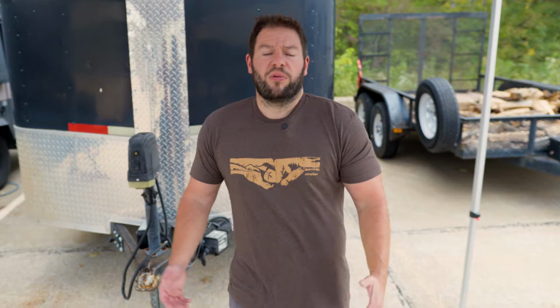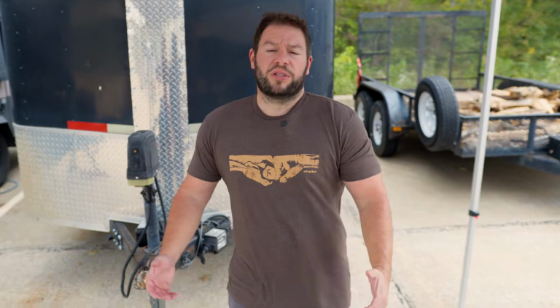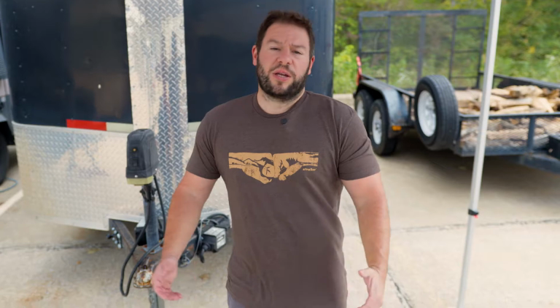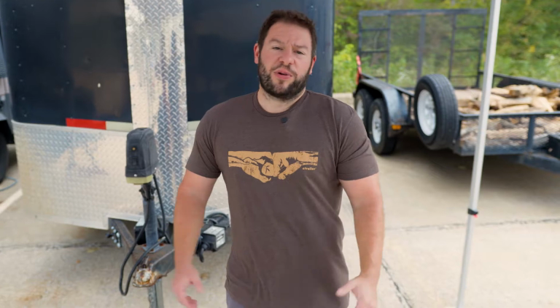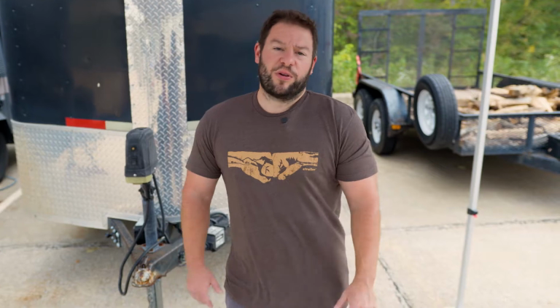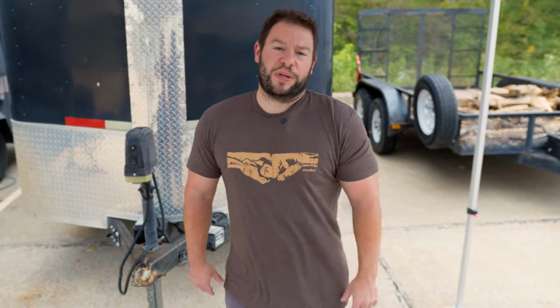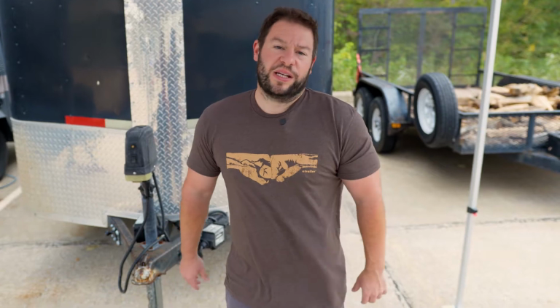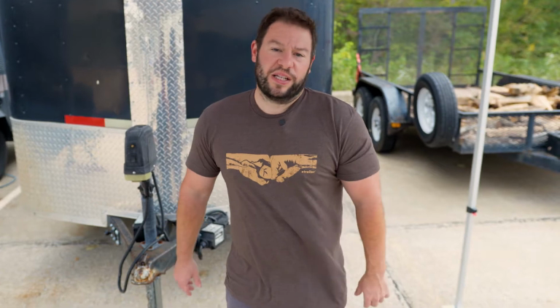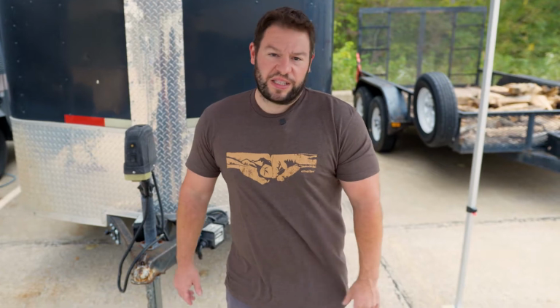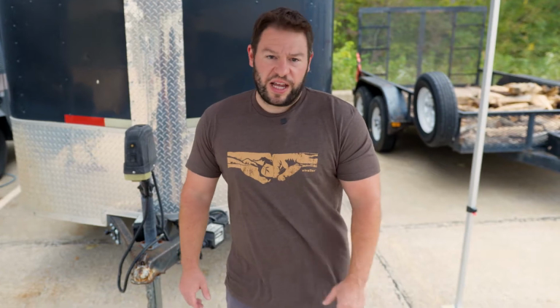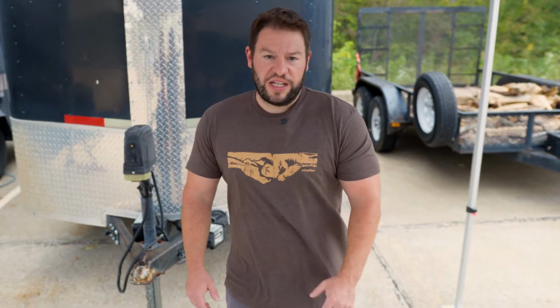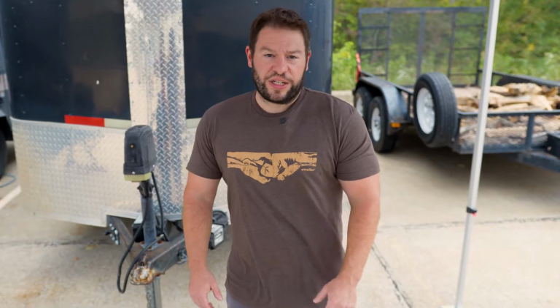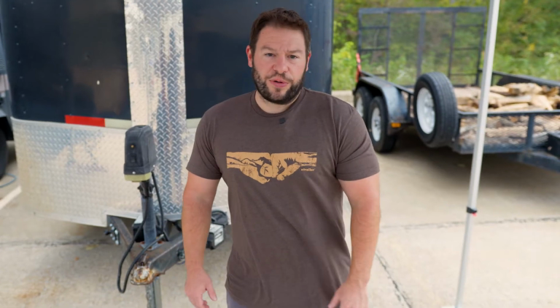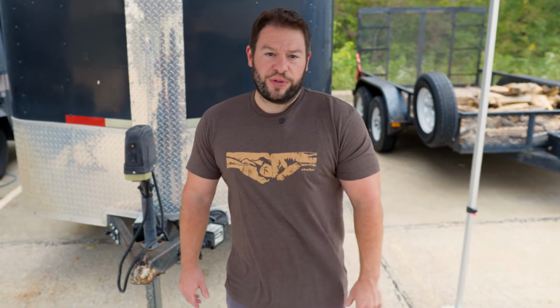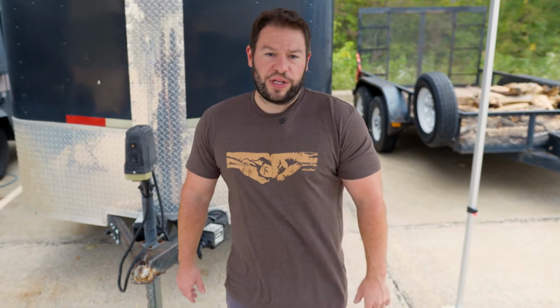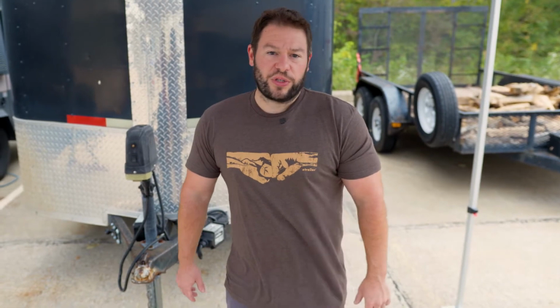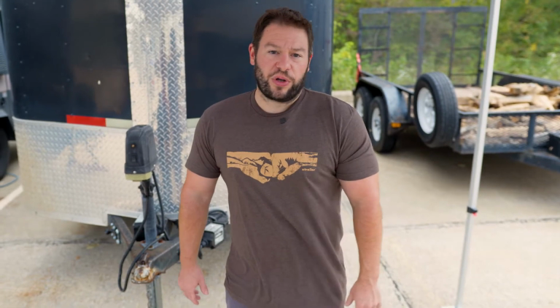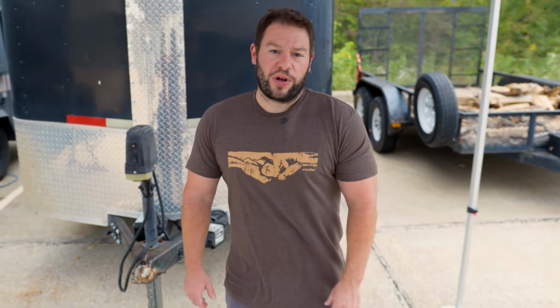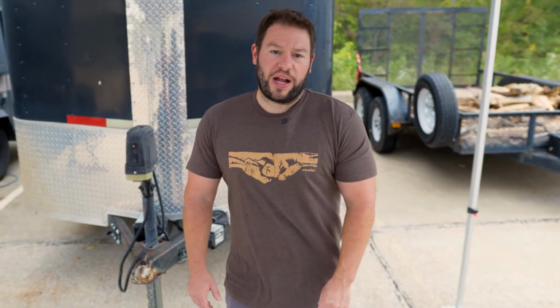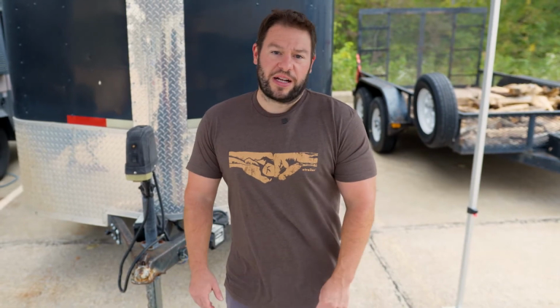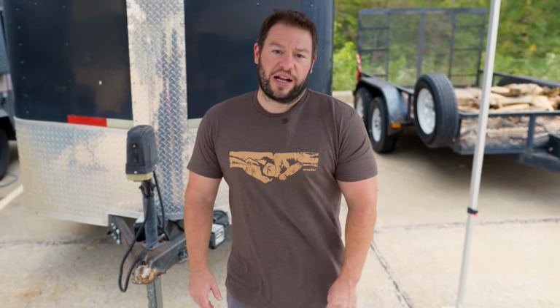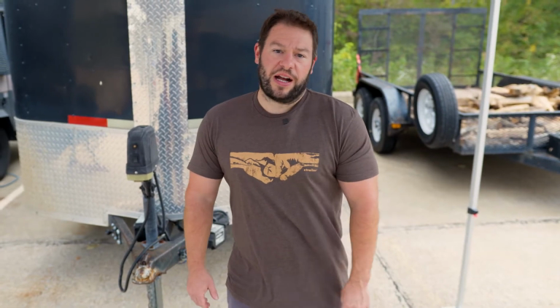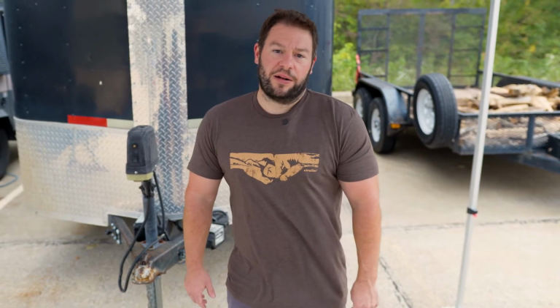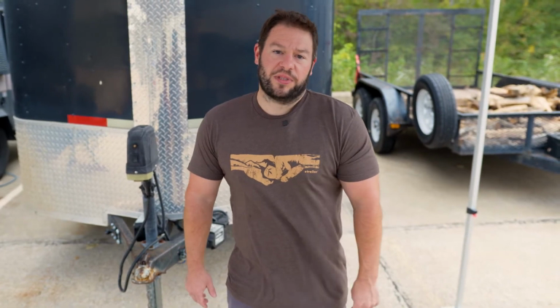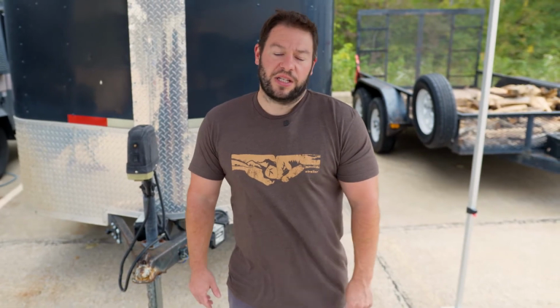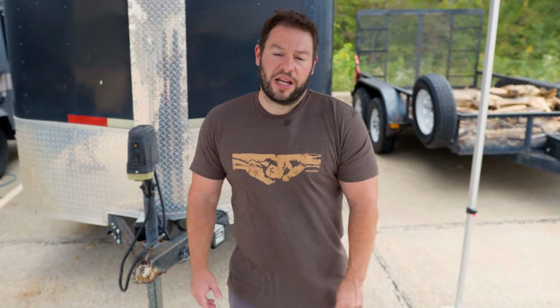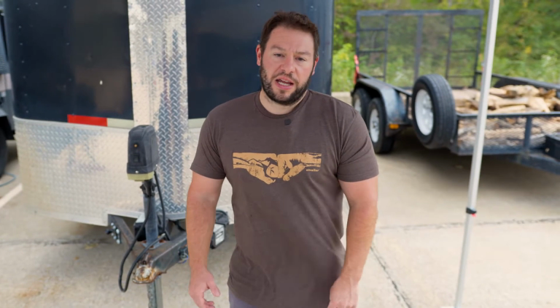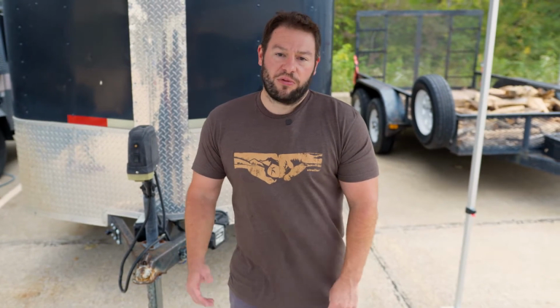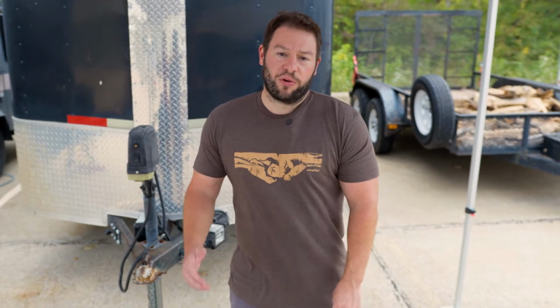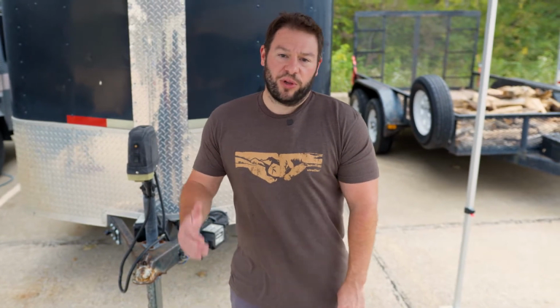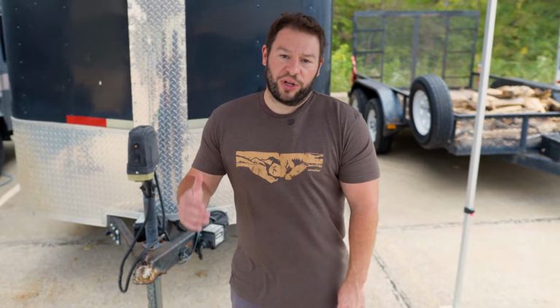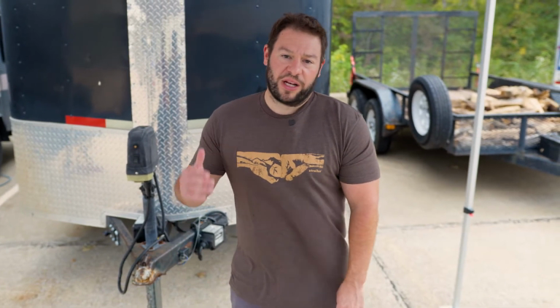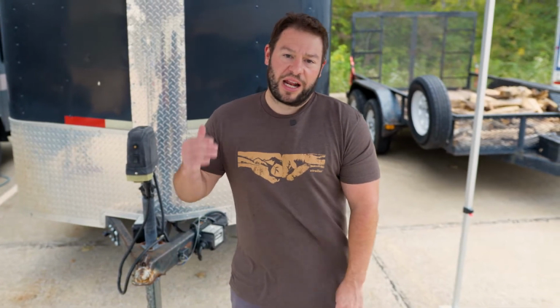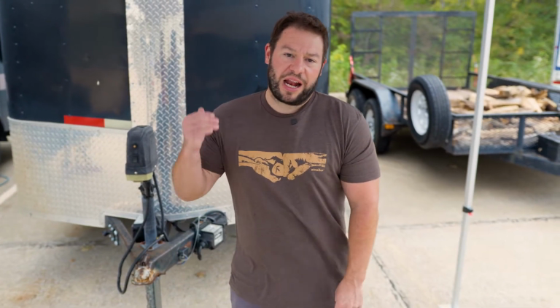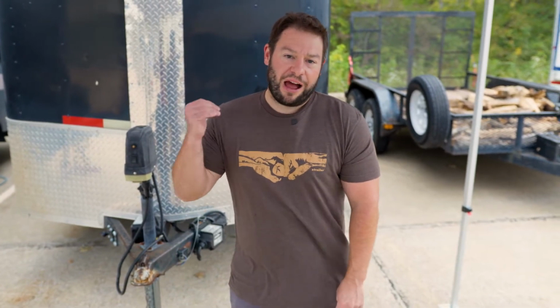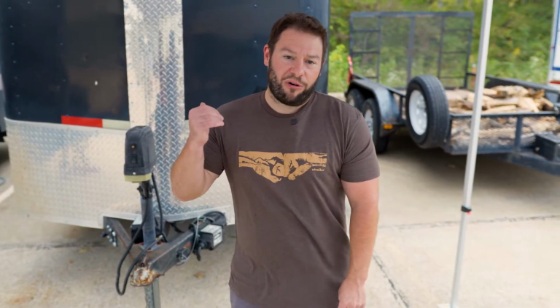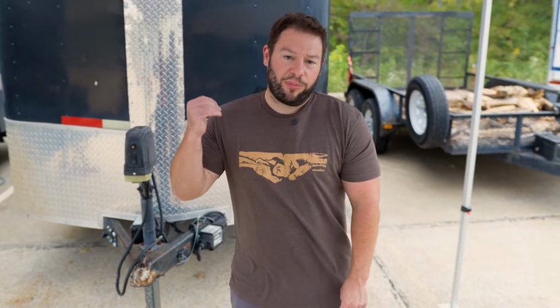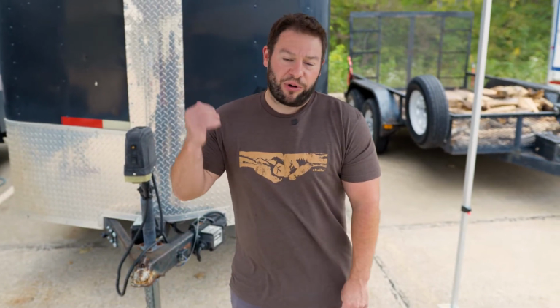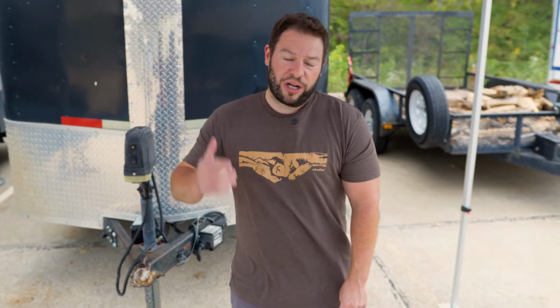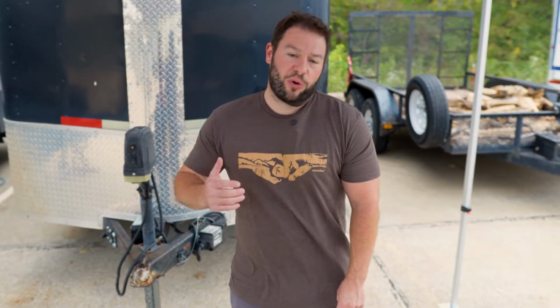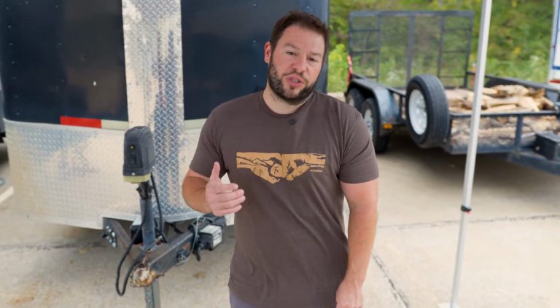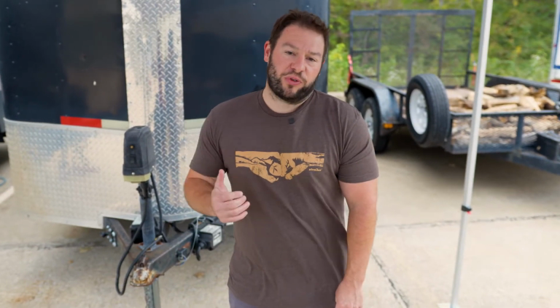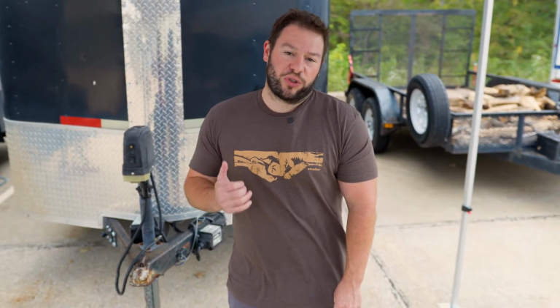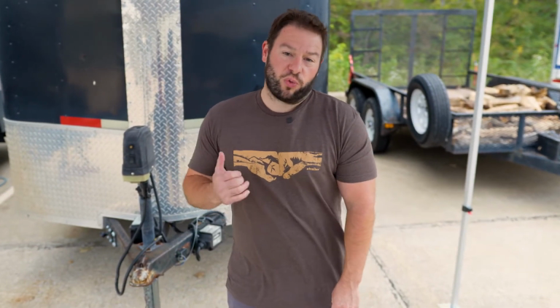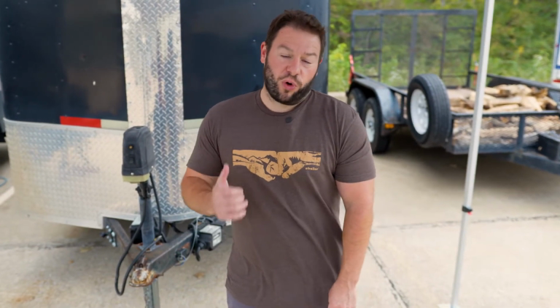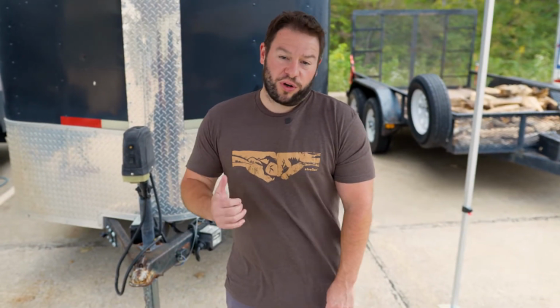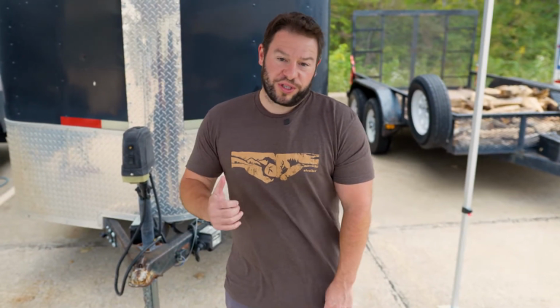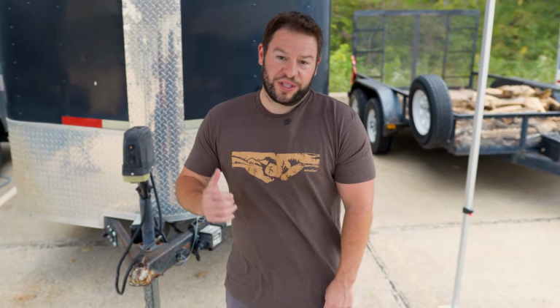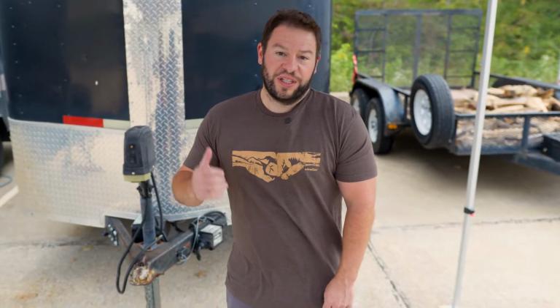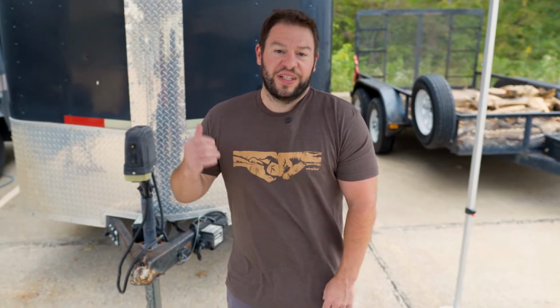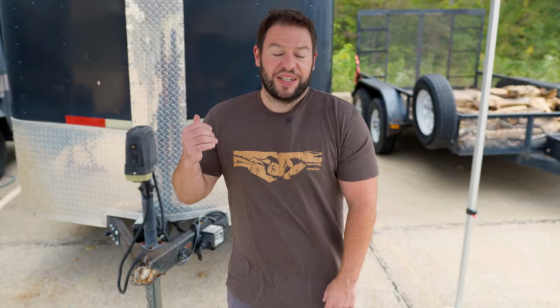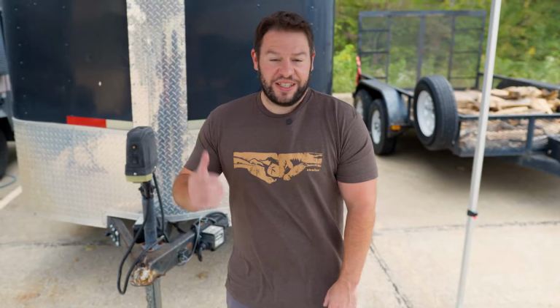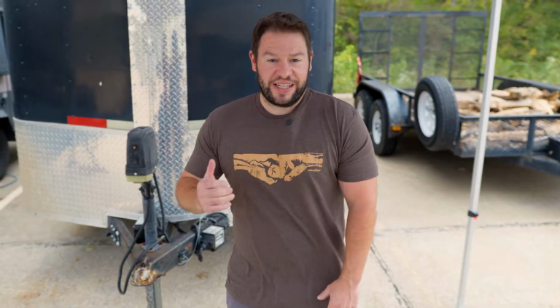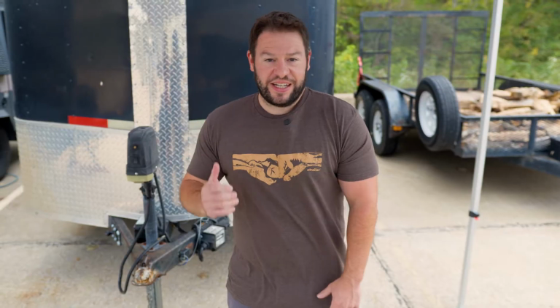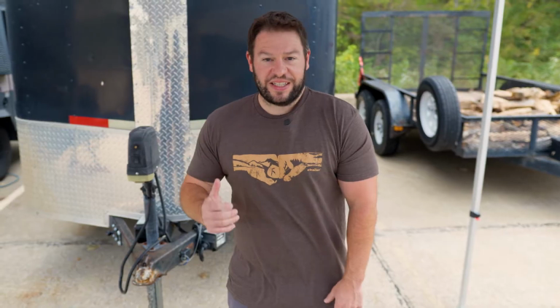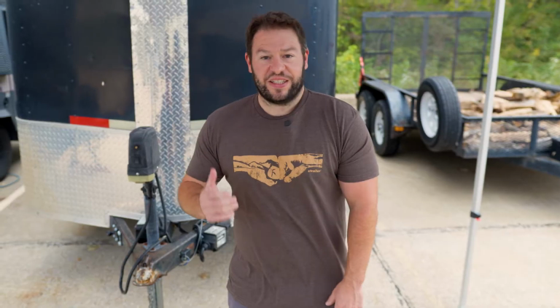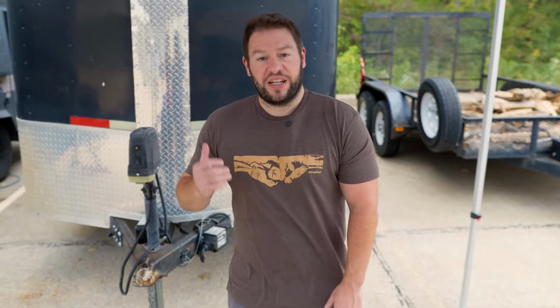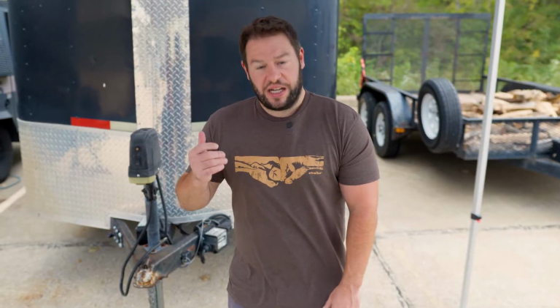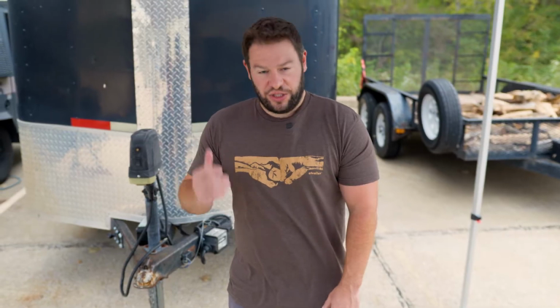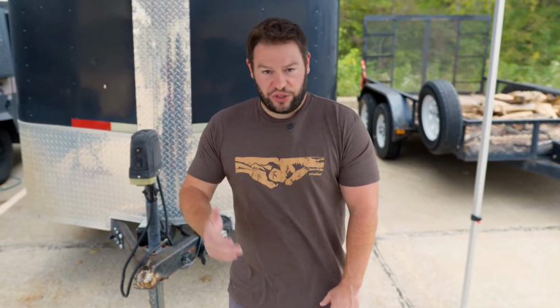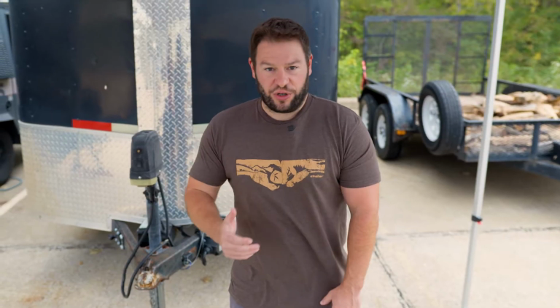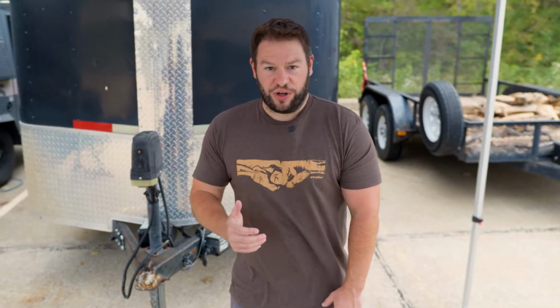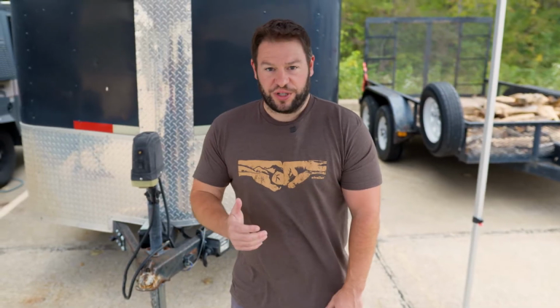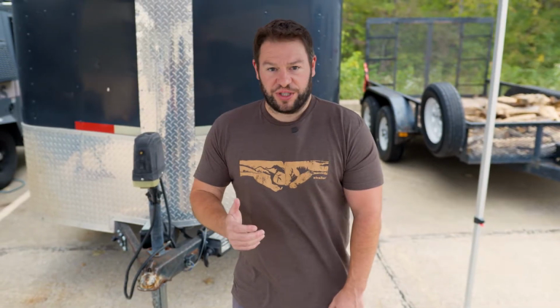What's up everybody? It's AJ with eTrailer.com. Today we're going to be looking at how a breakaway switch works, connects, and charges.